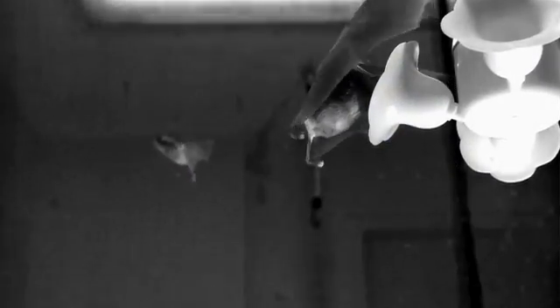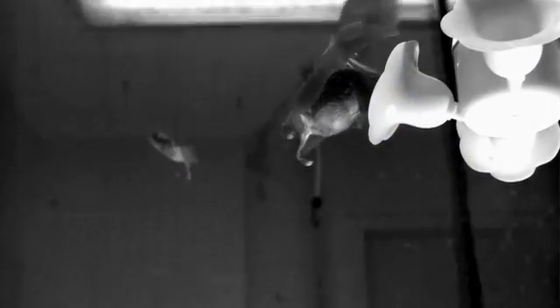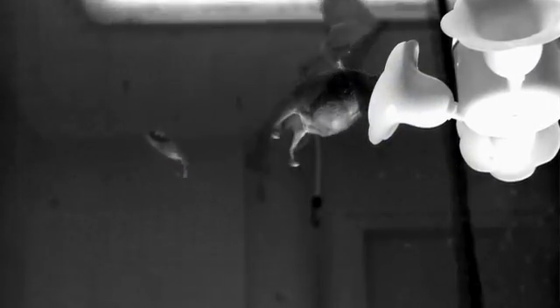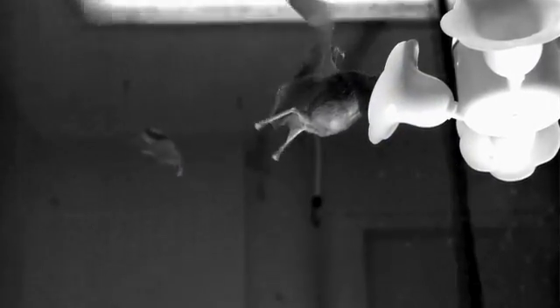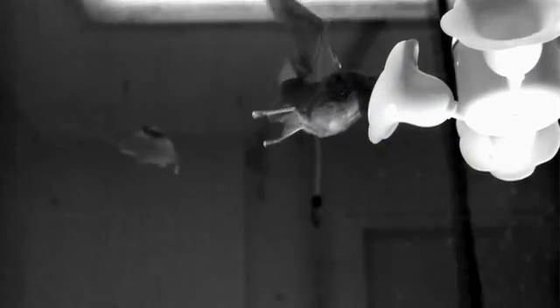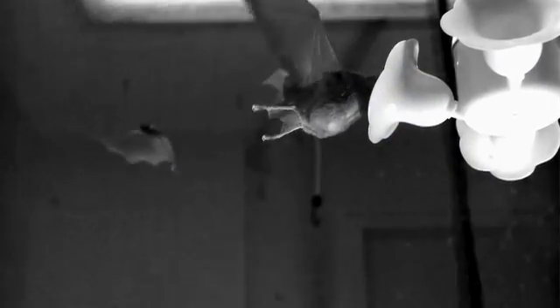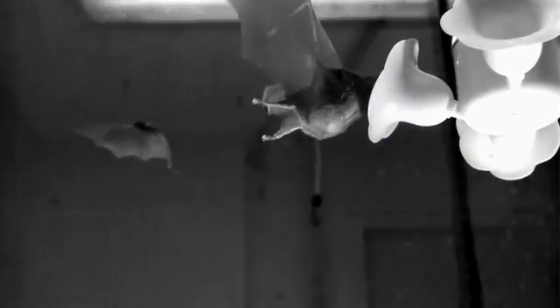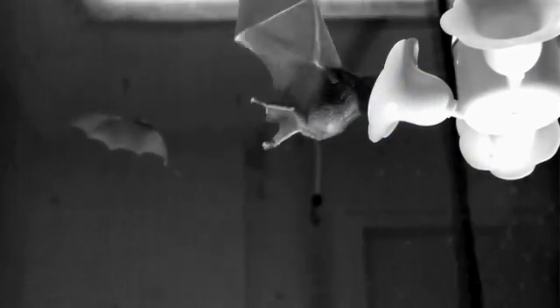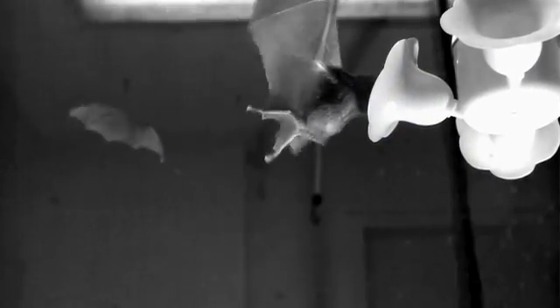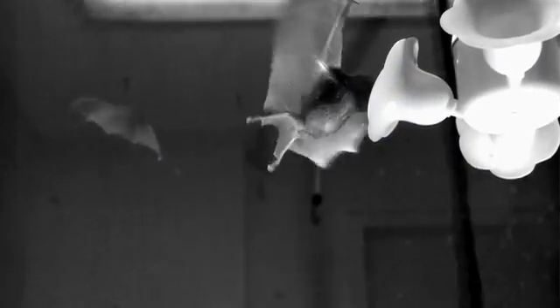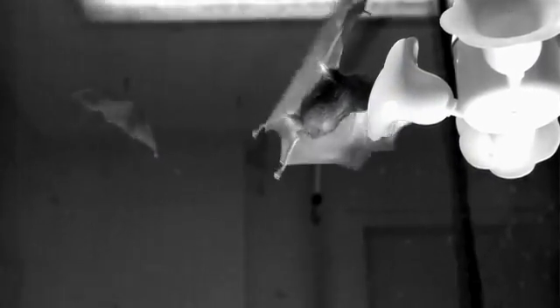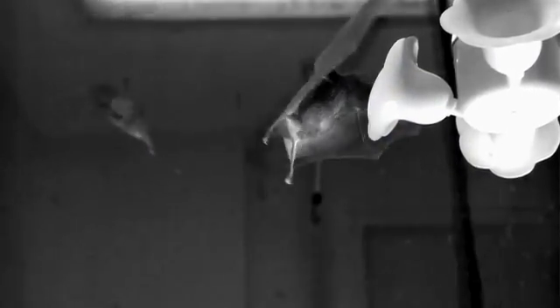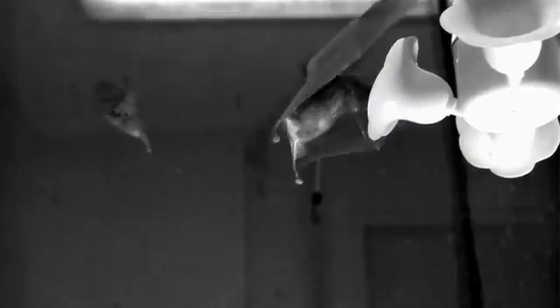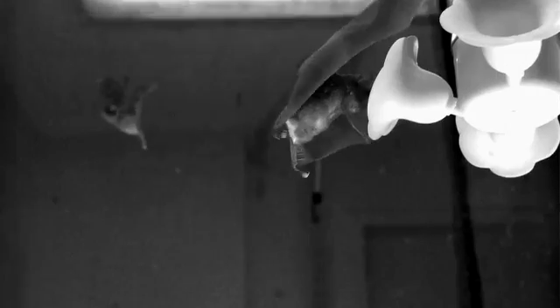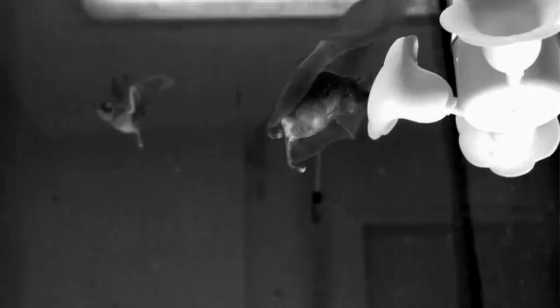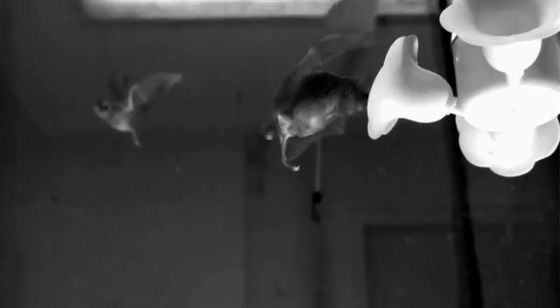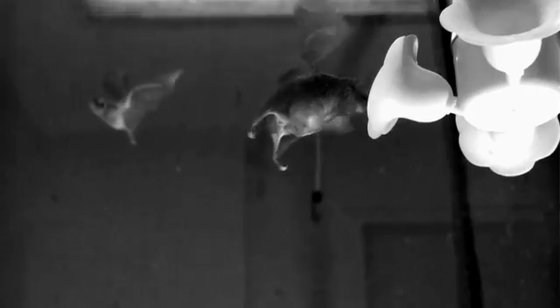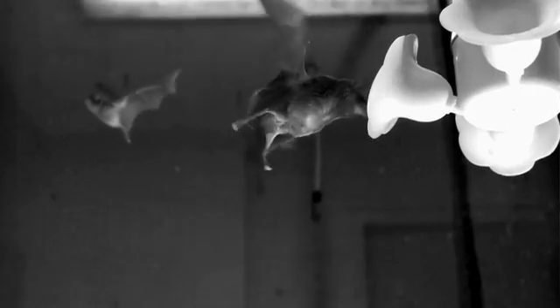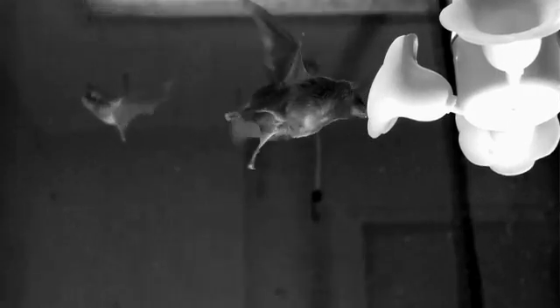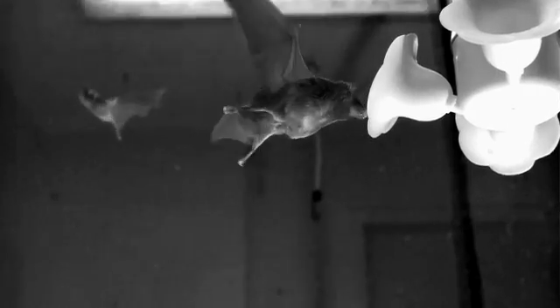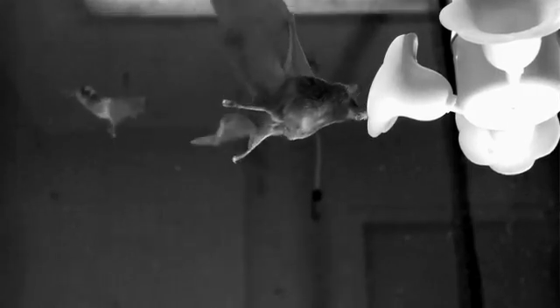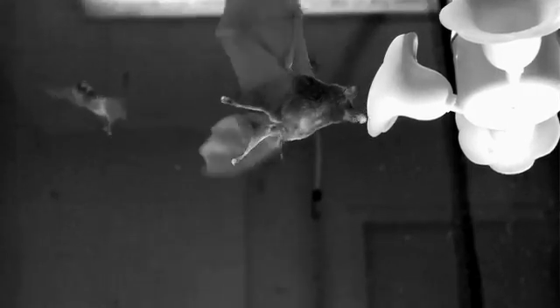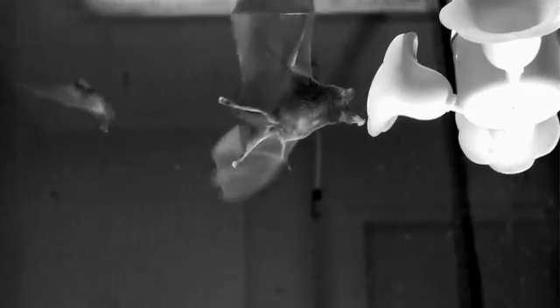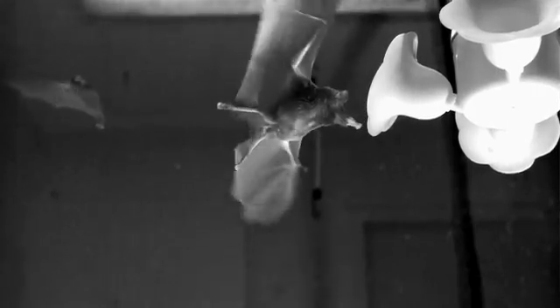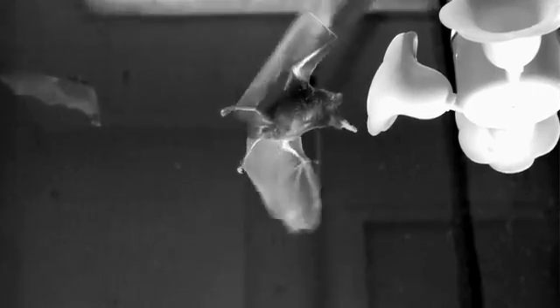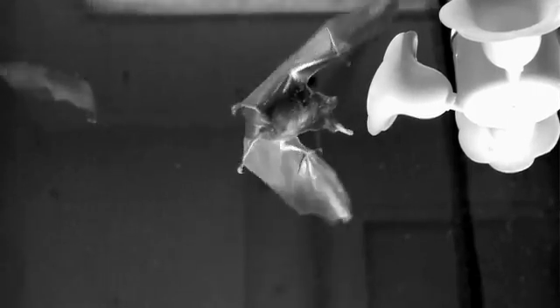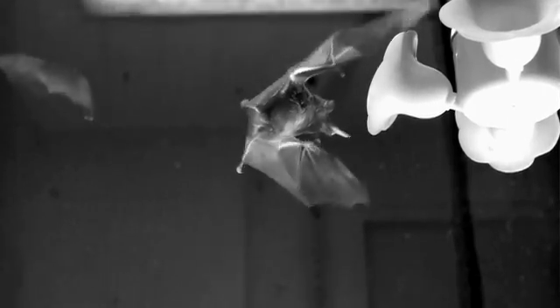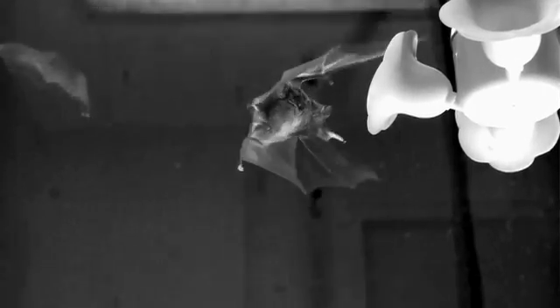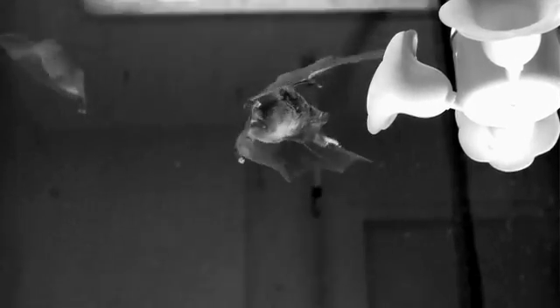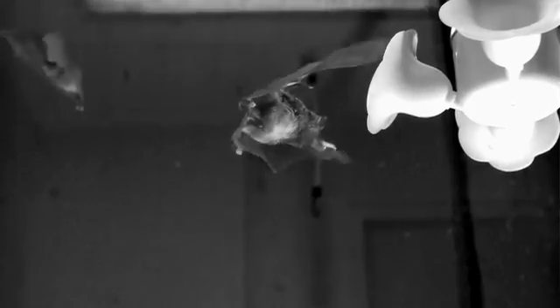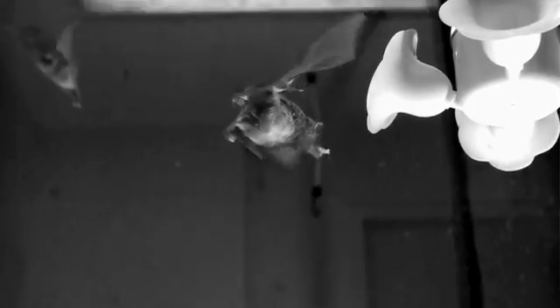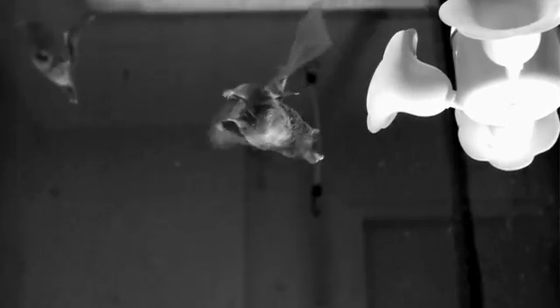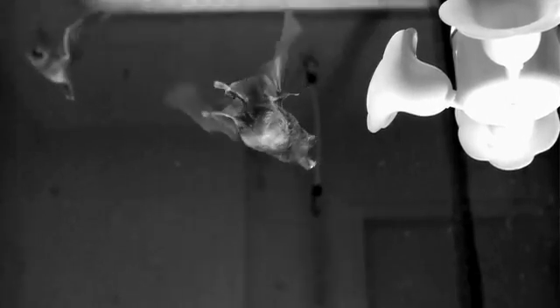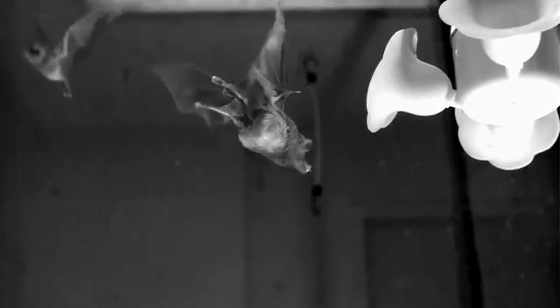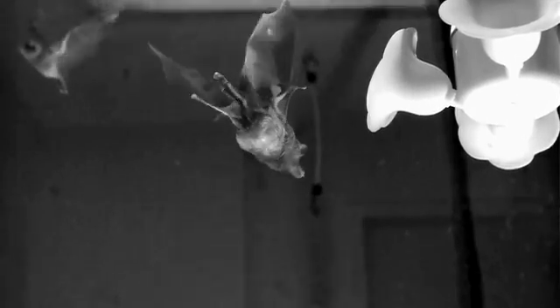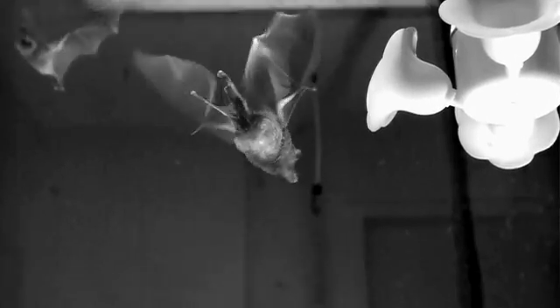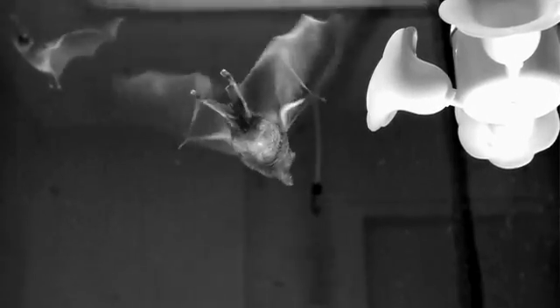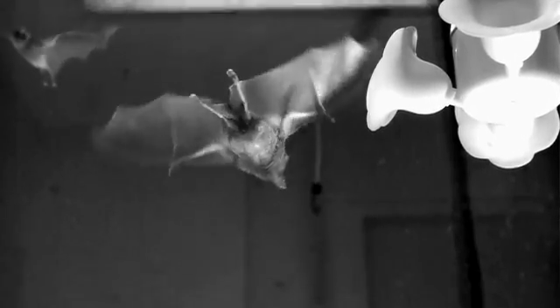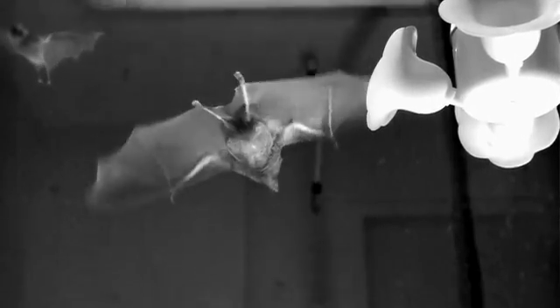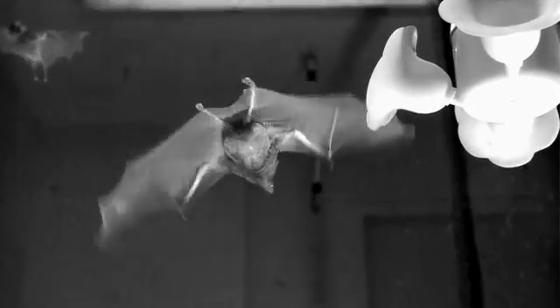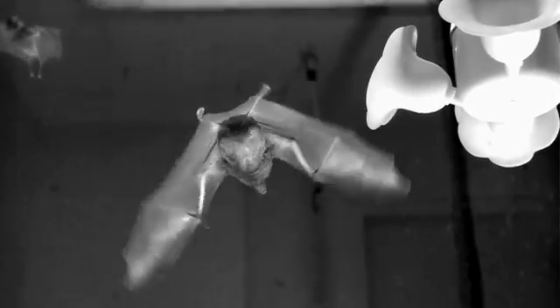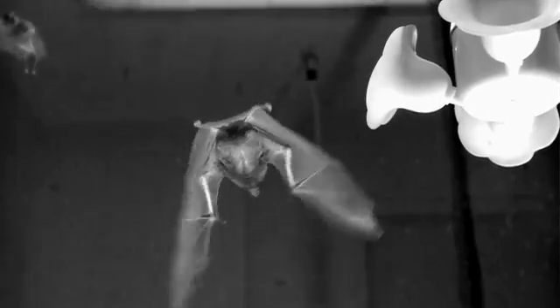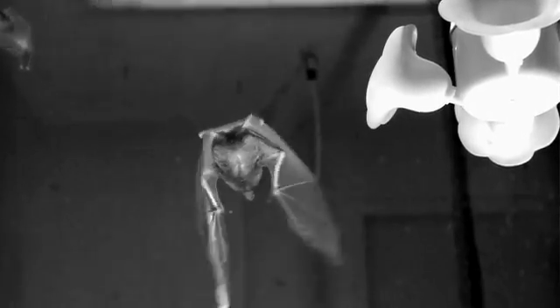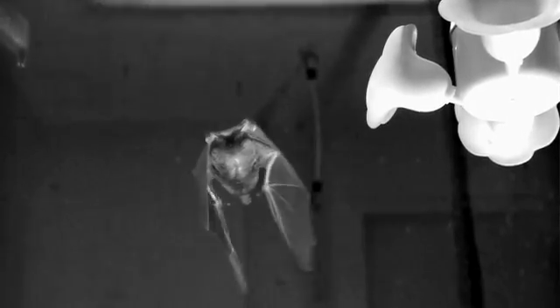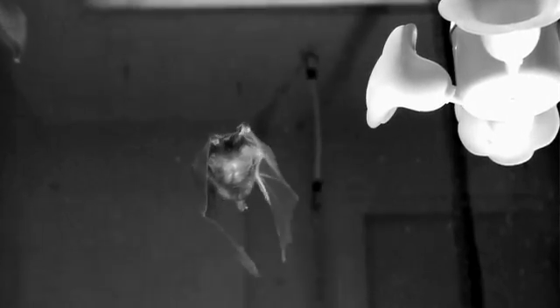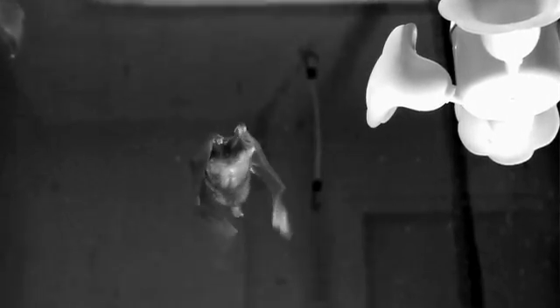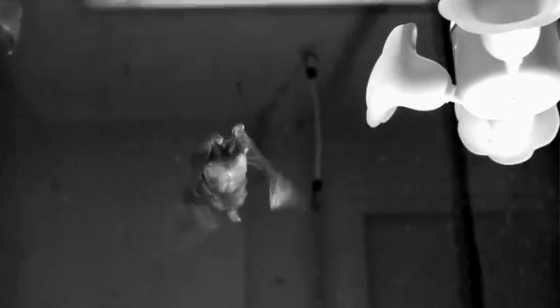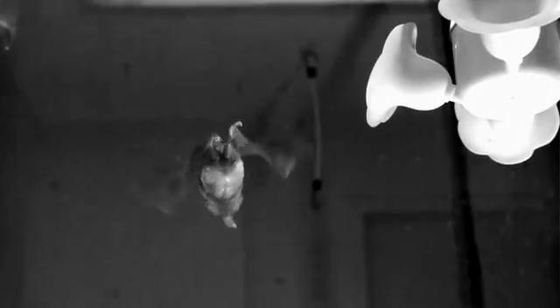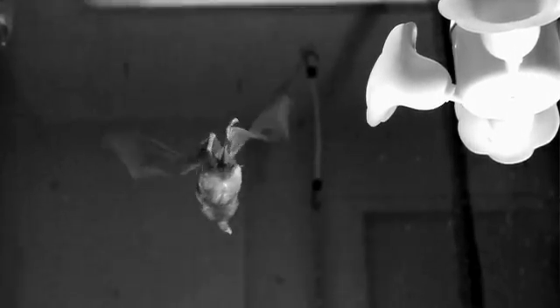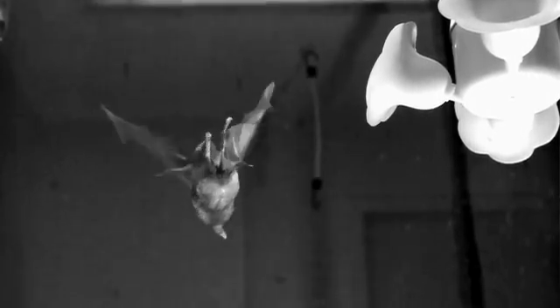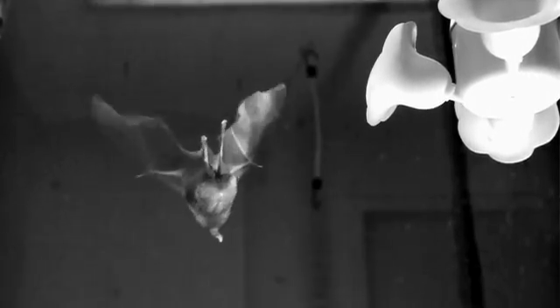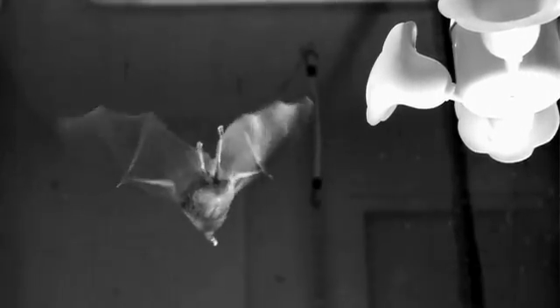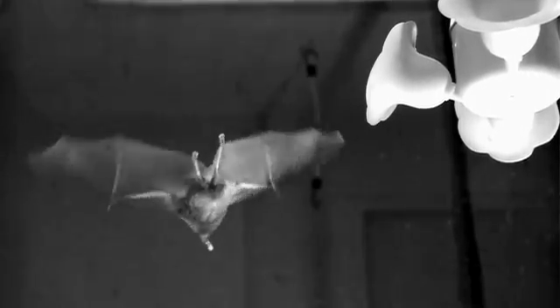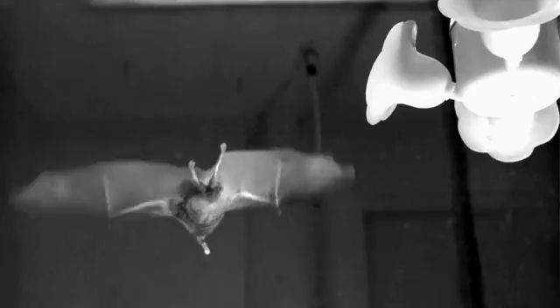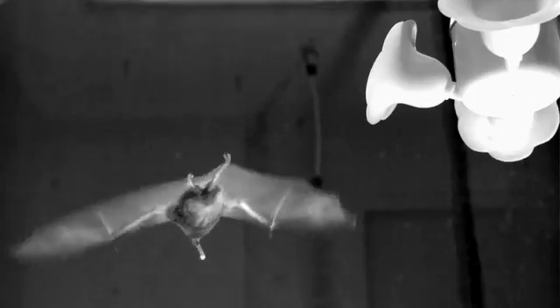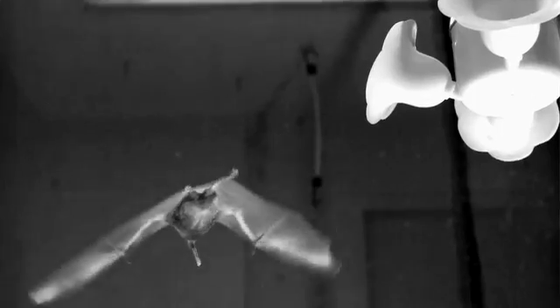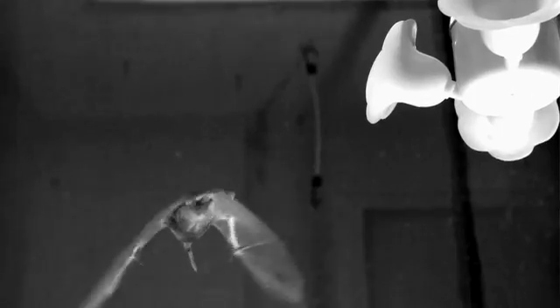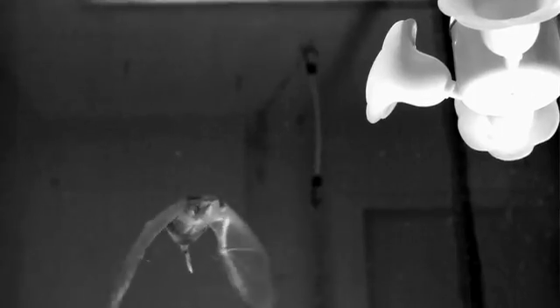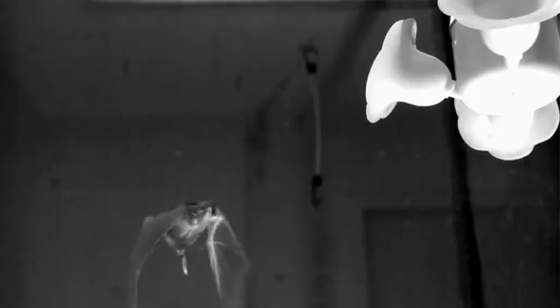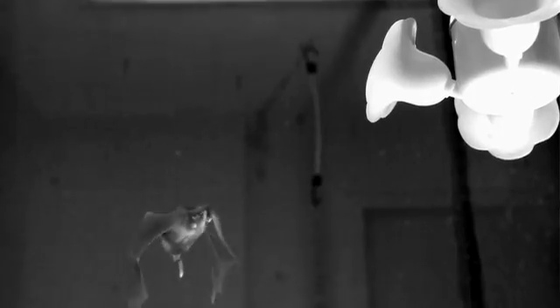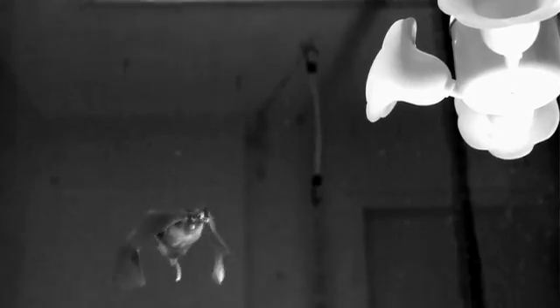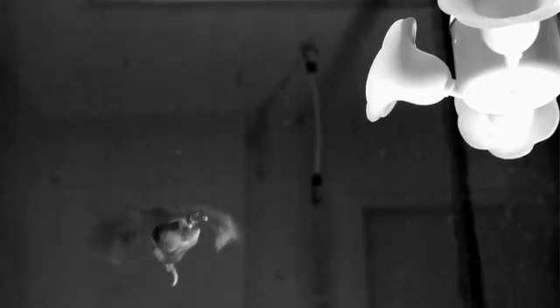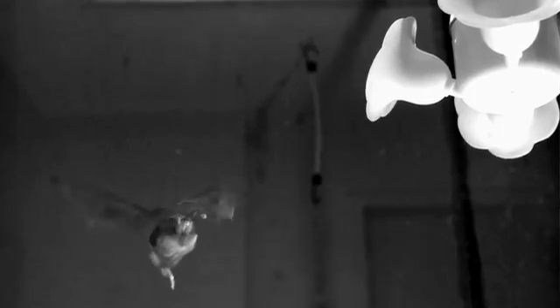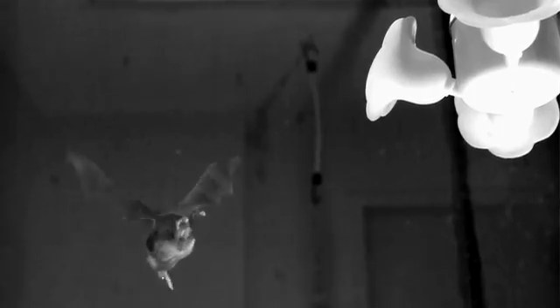A bat can make a 180-degree turn at full tilt in three wing beats and go back the other way. It's a pretty amazing creature.